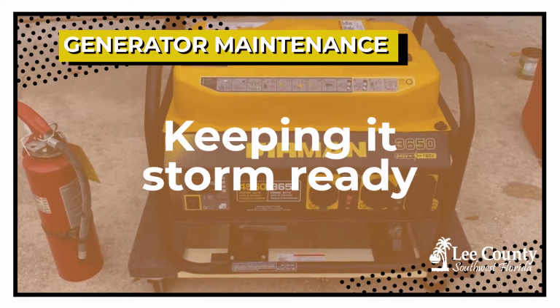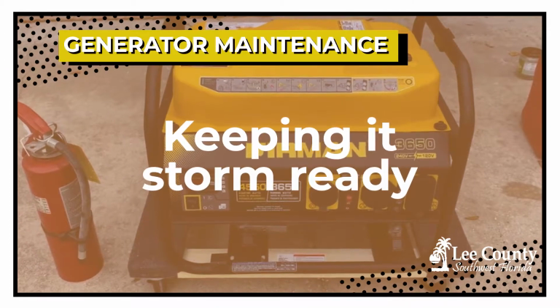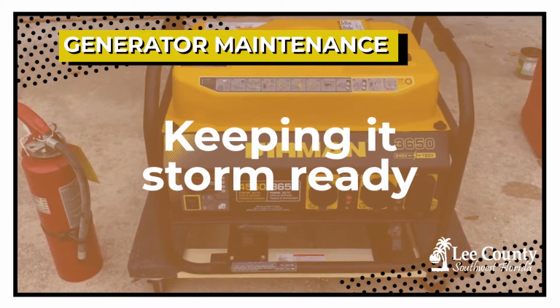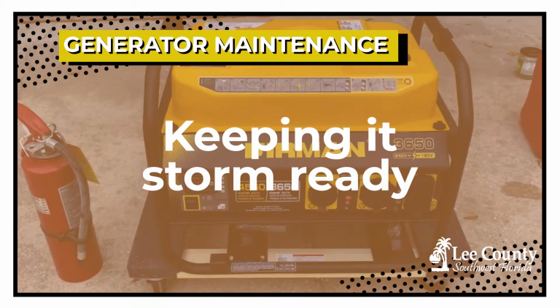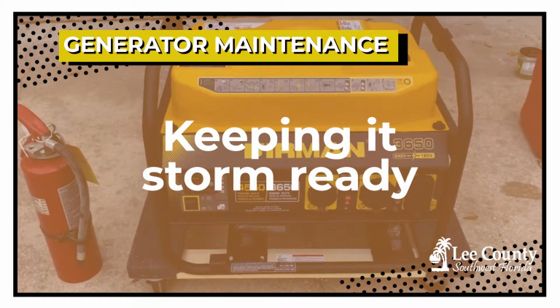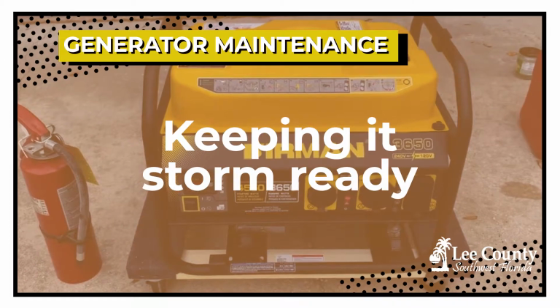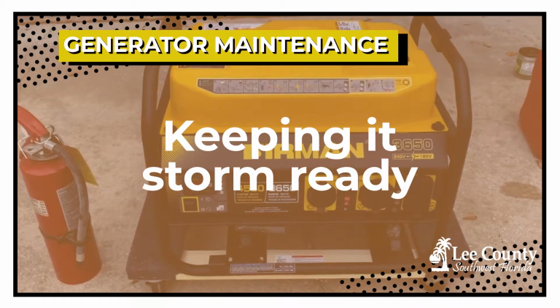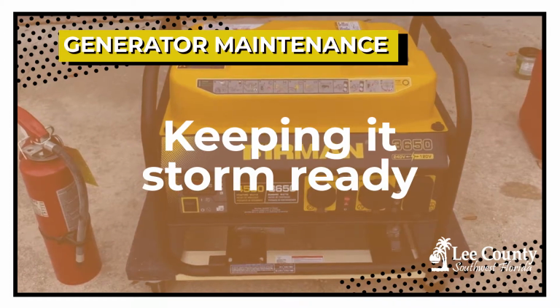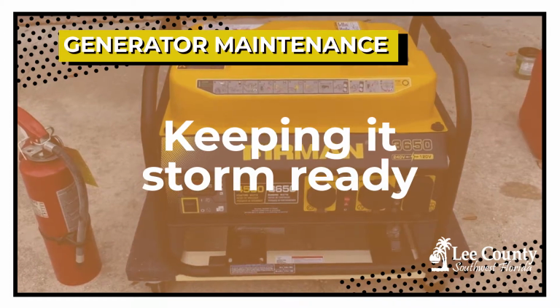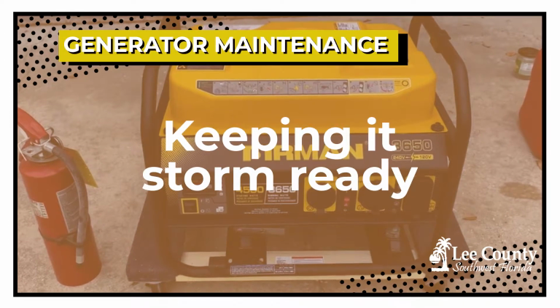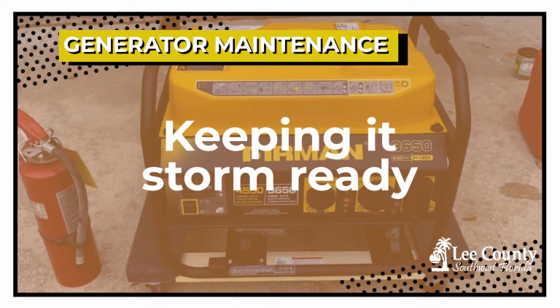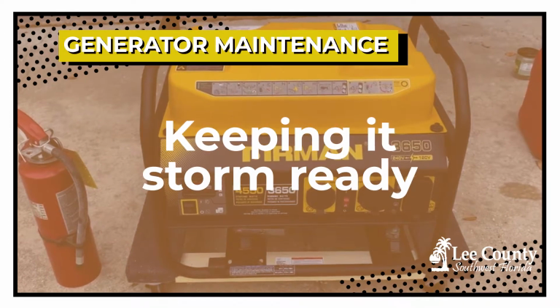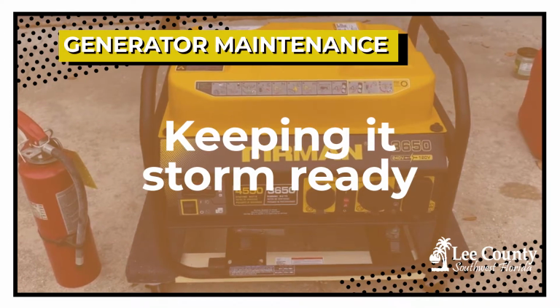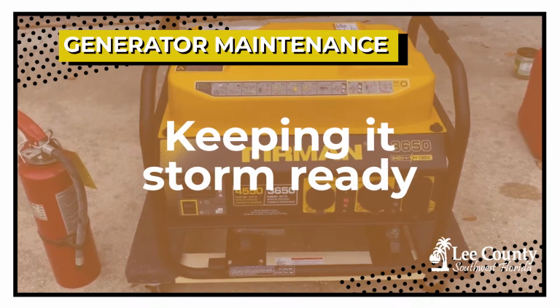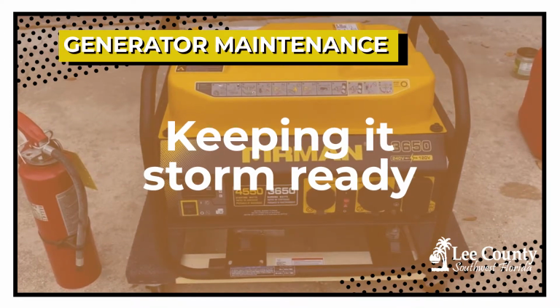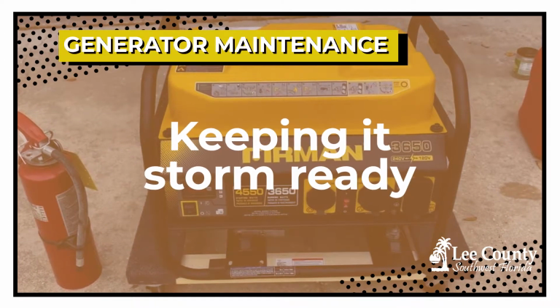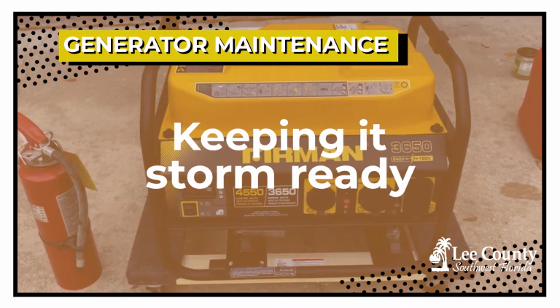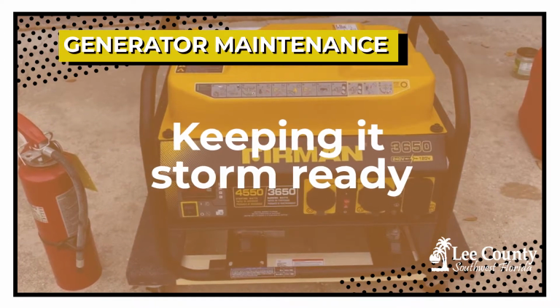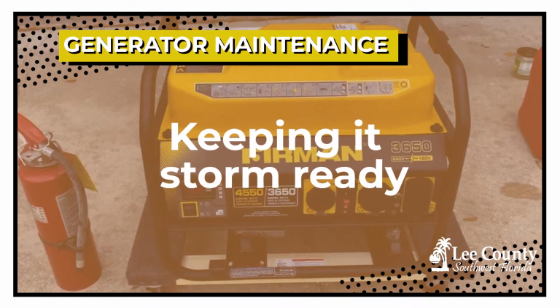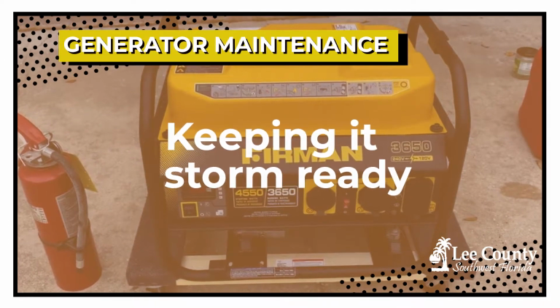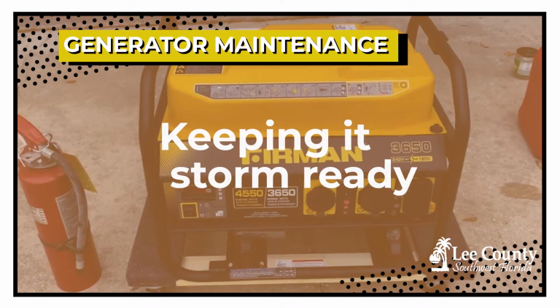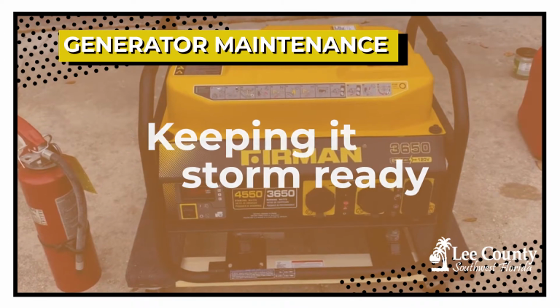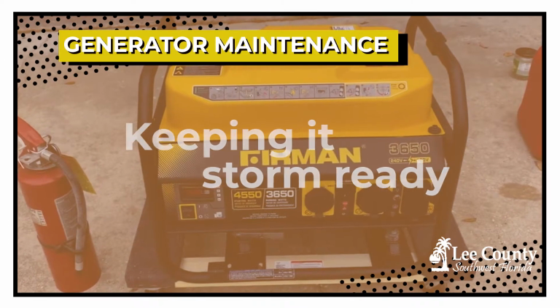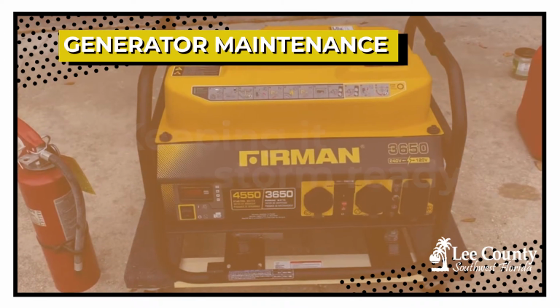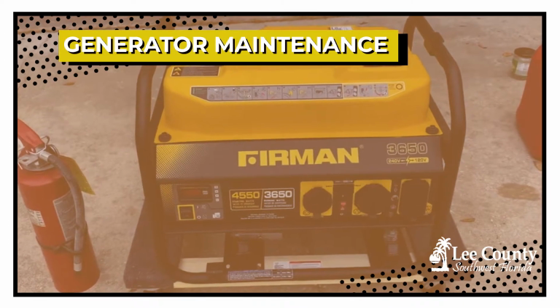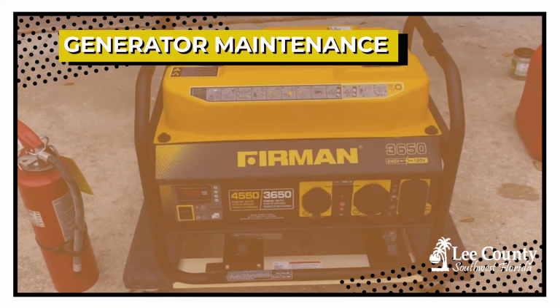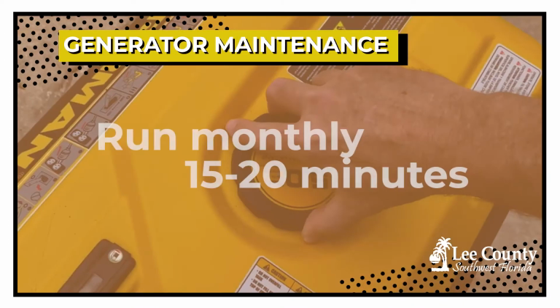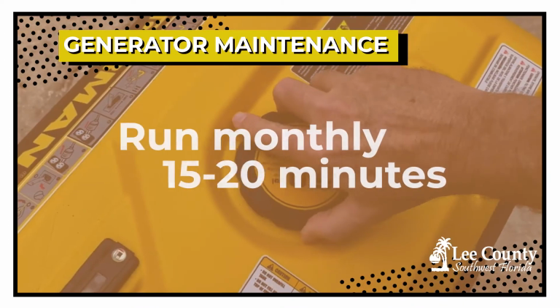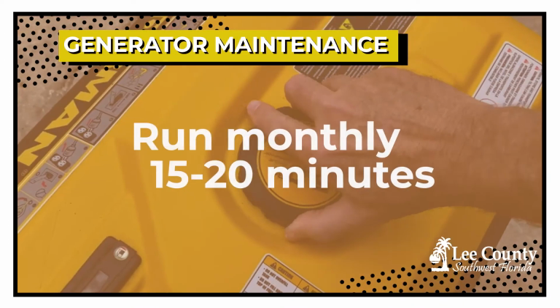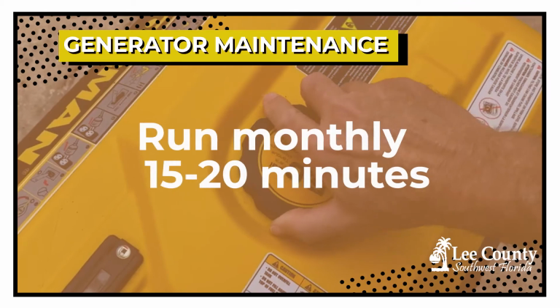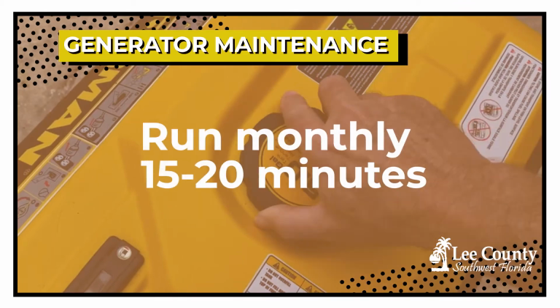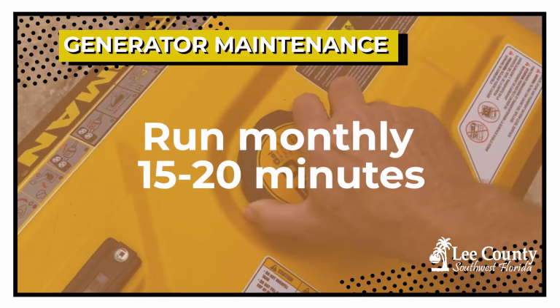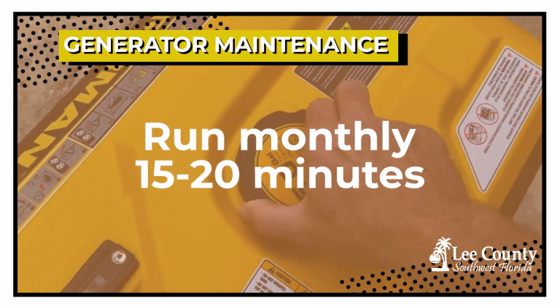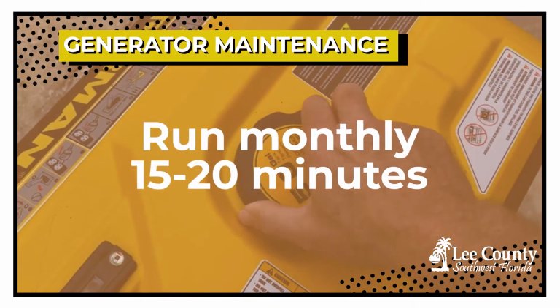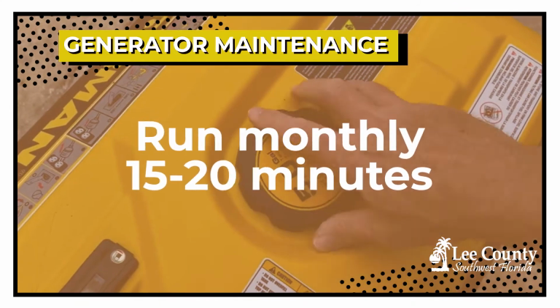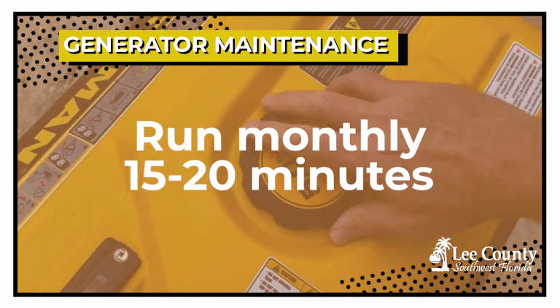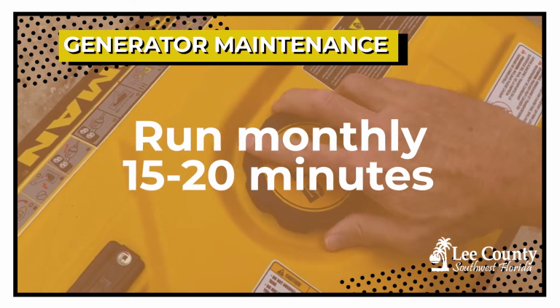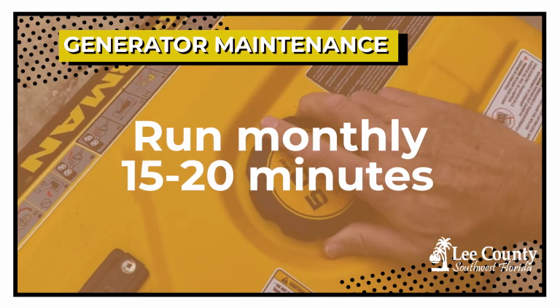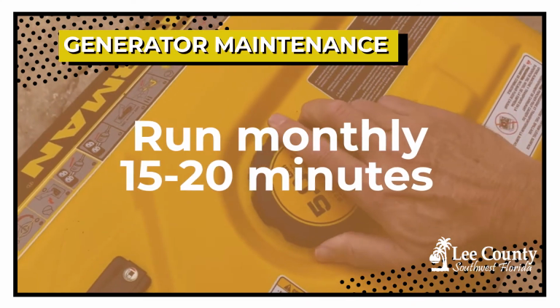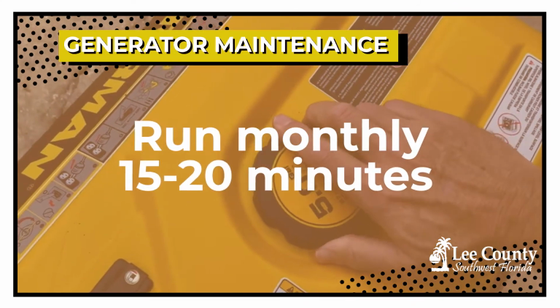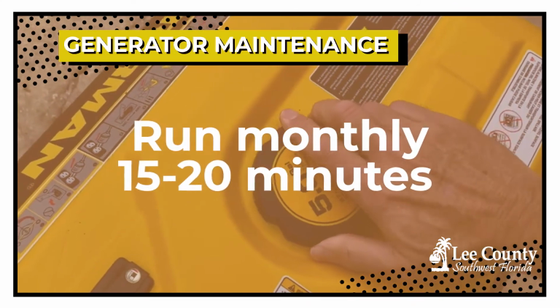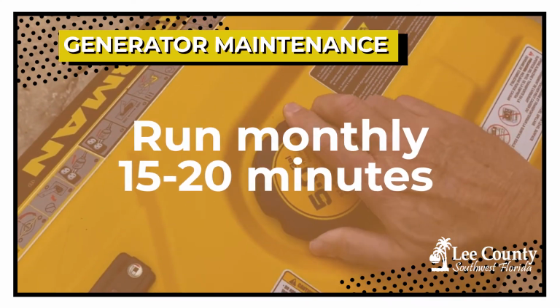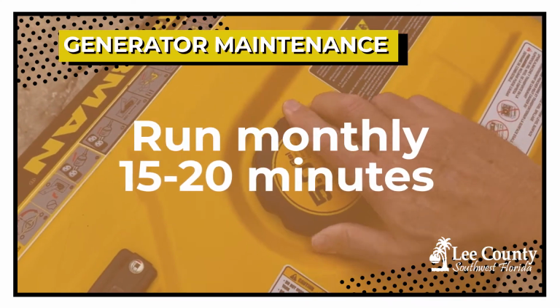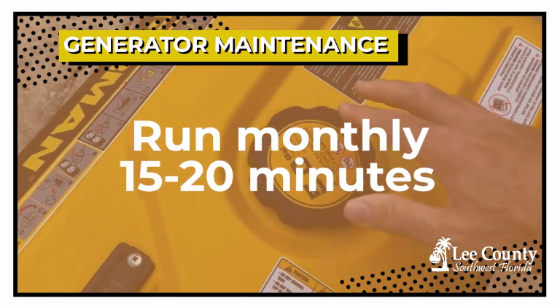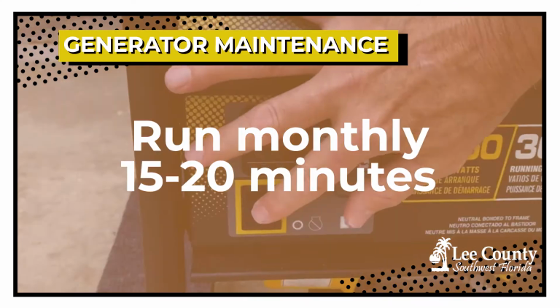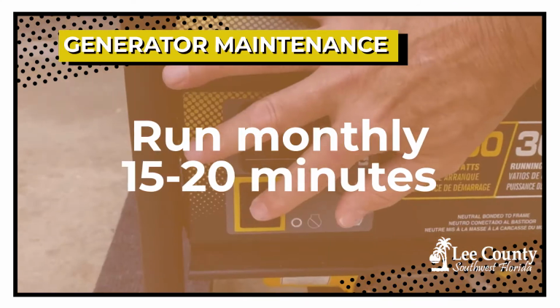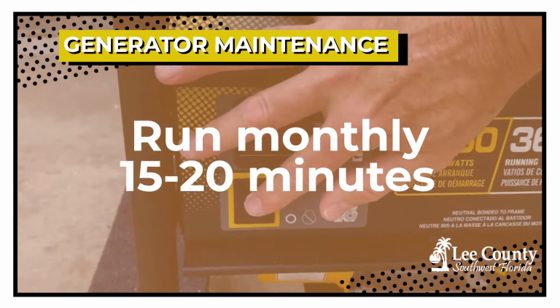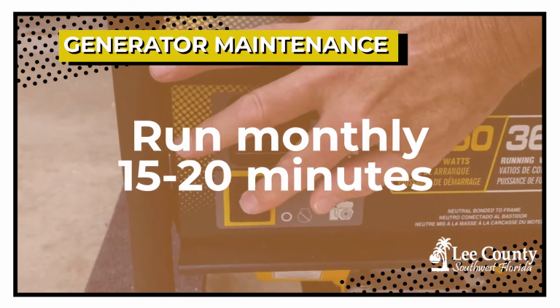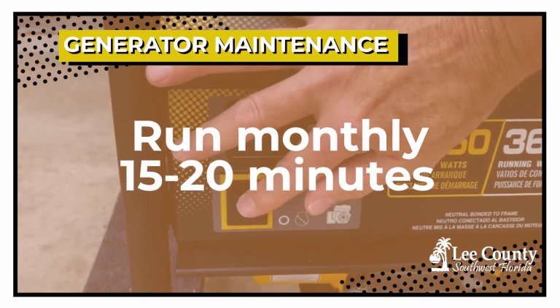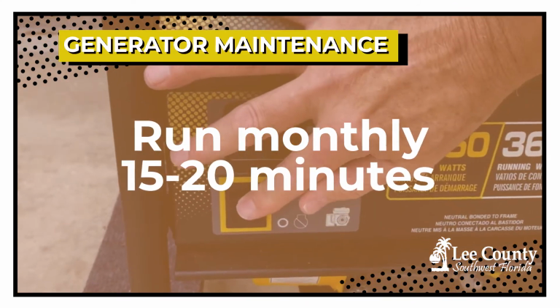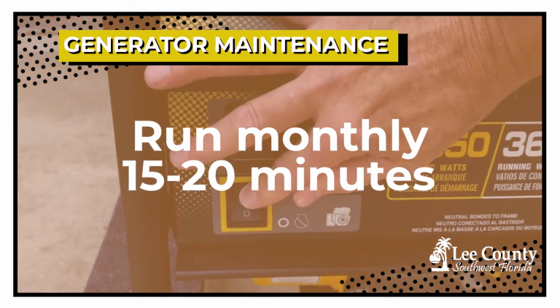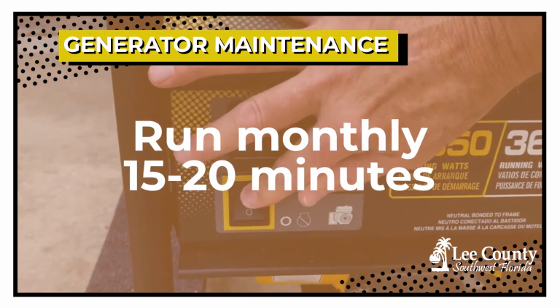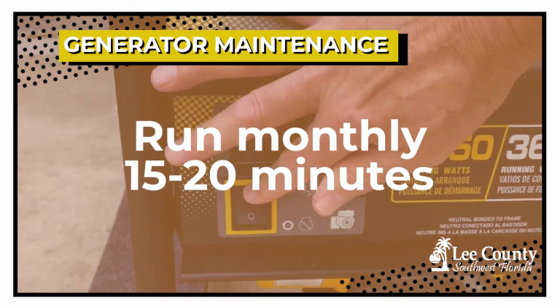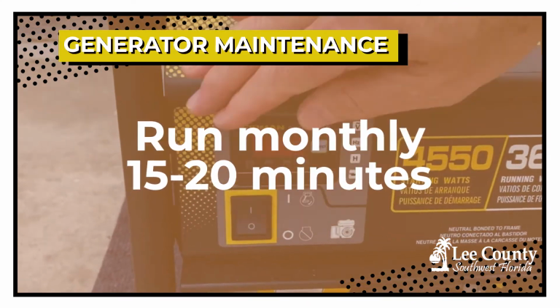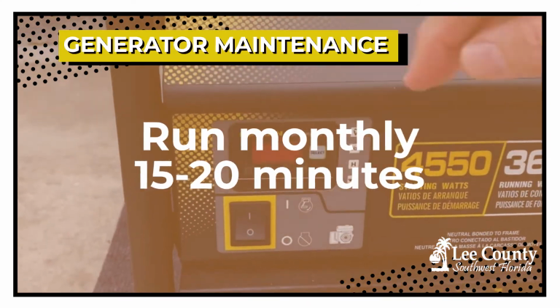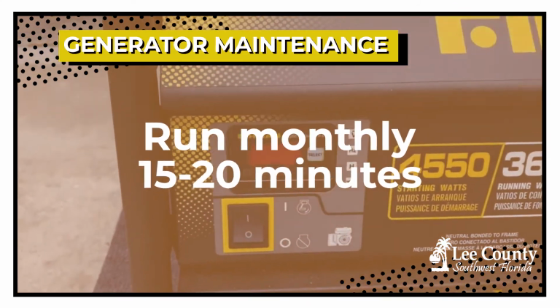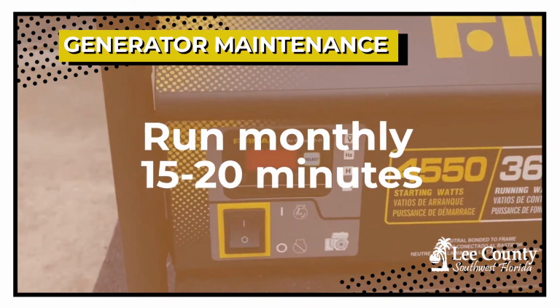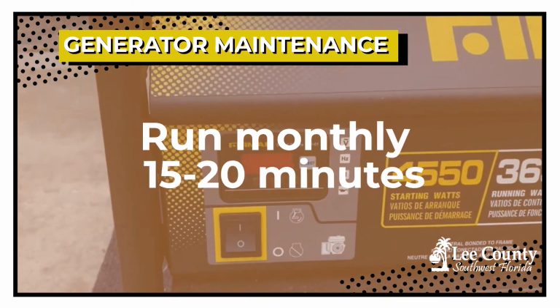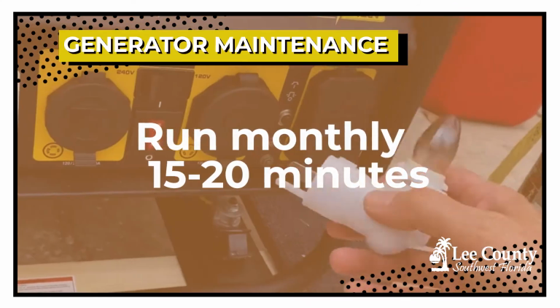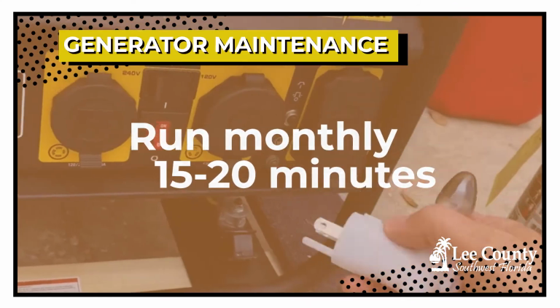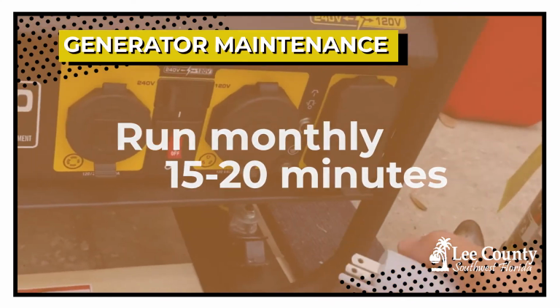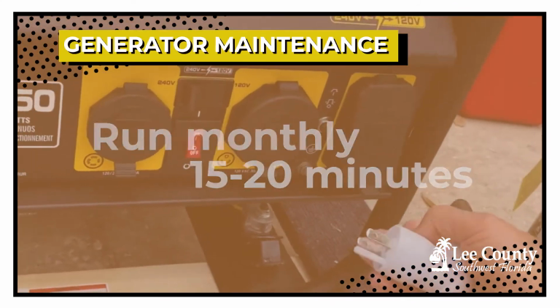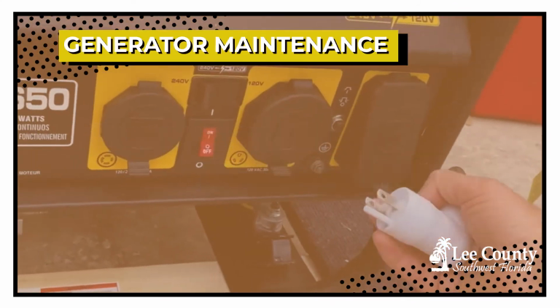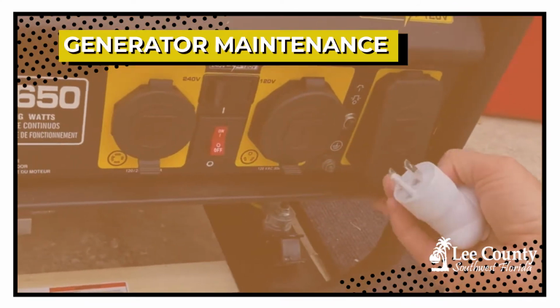Basically, all generators should be tested on a monthly basis. They should be run for 15 to 20 minutes each month.